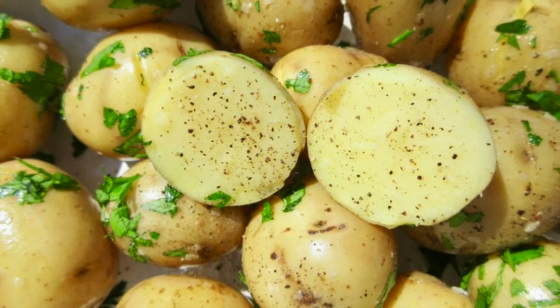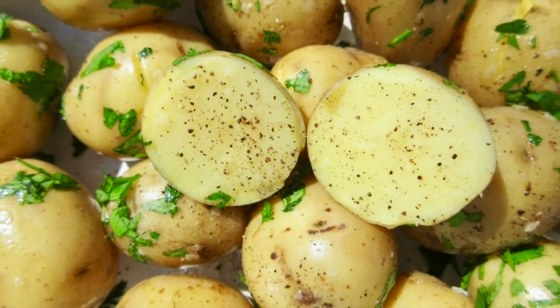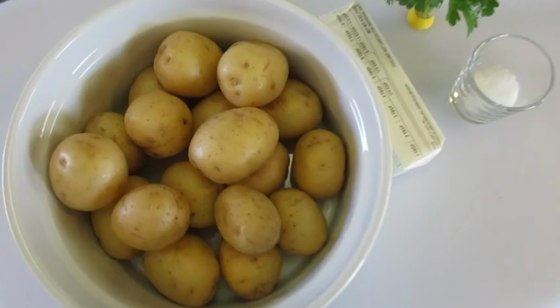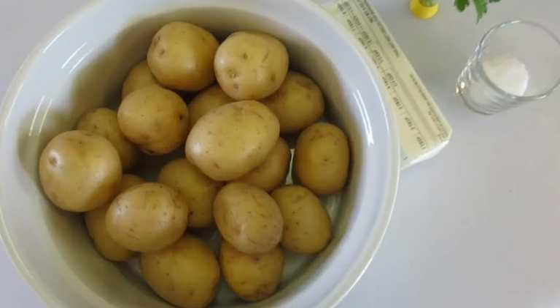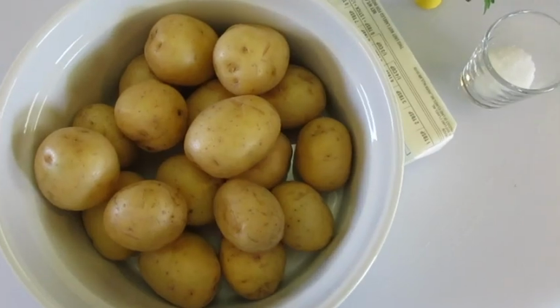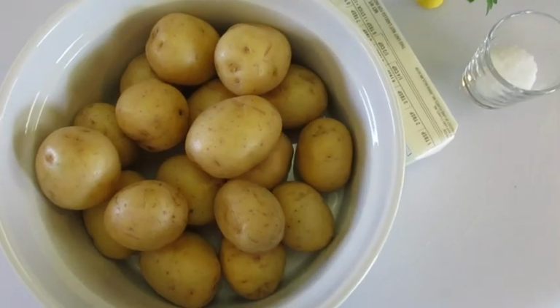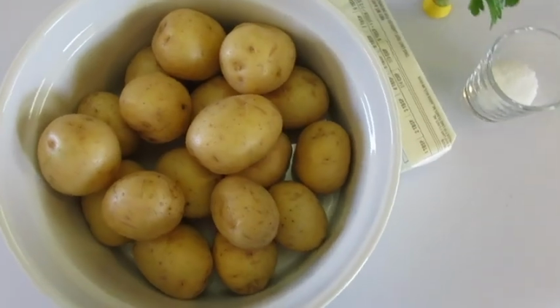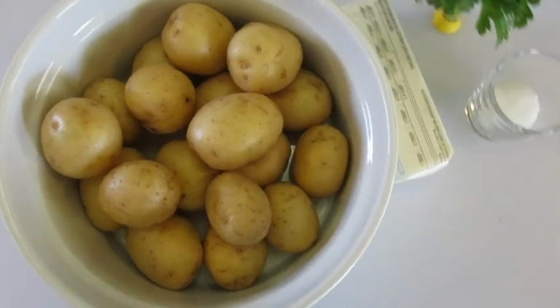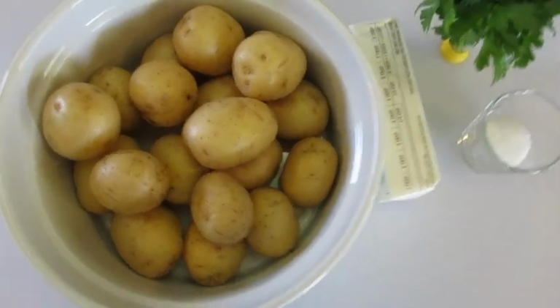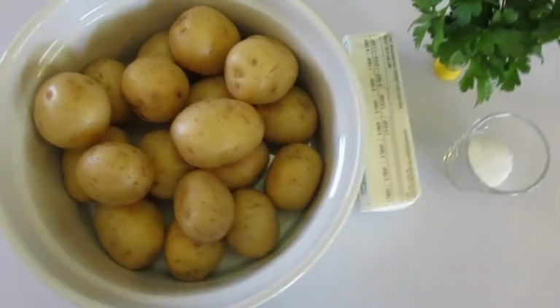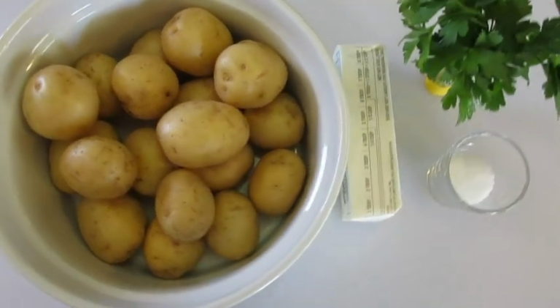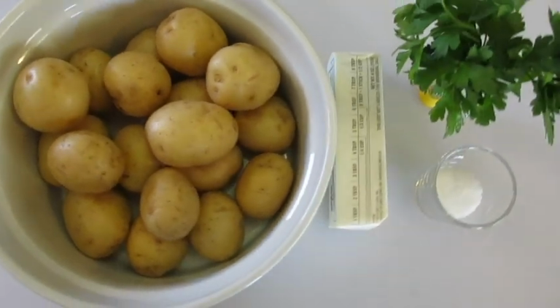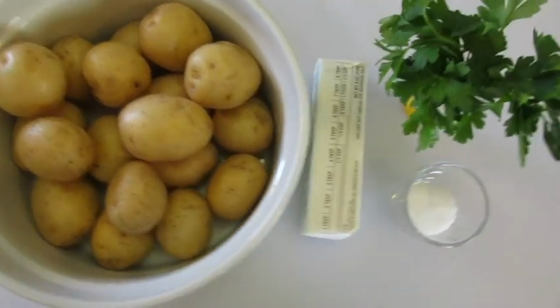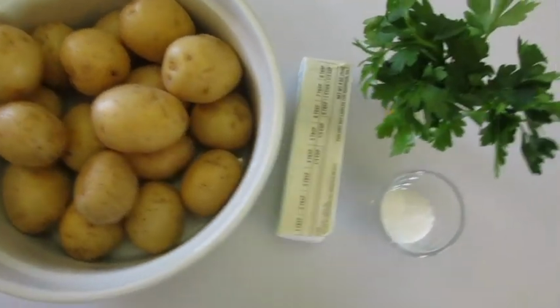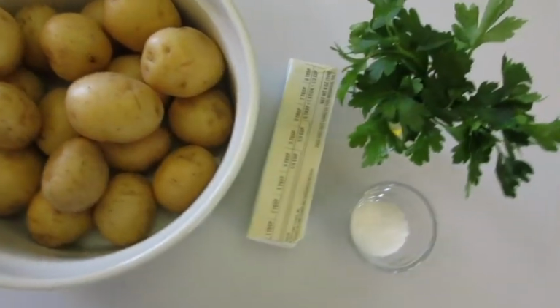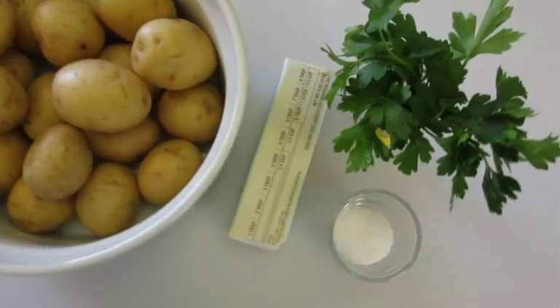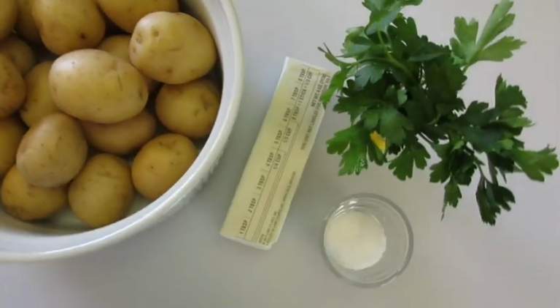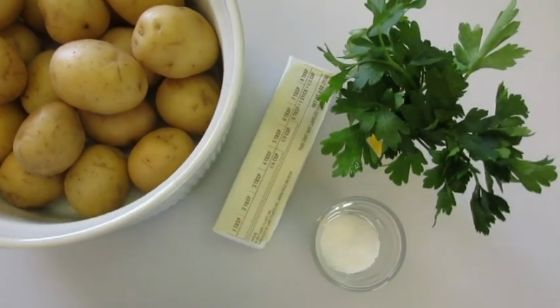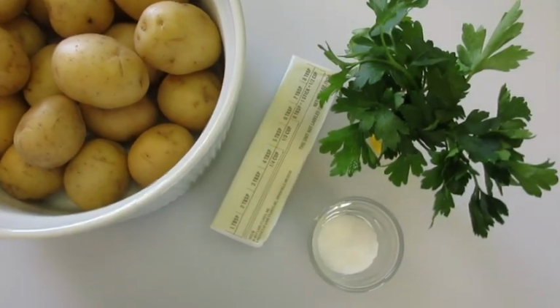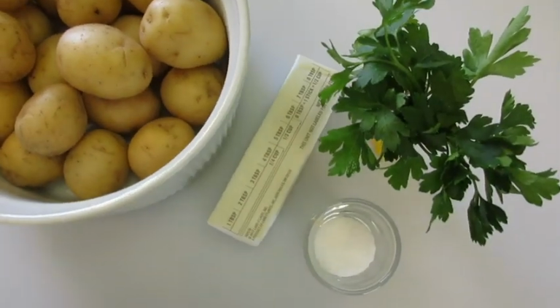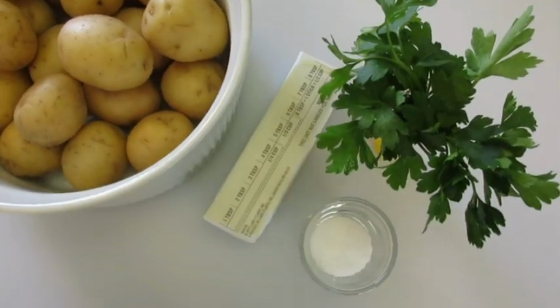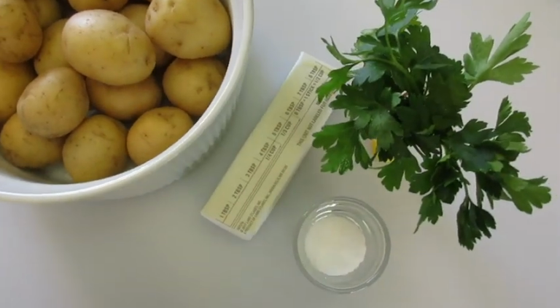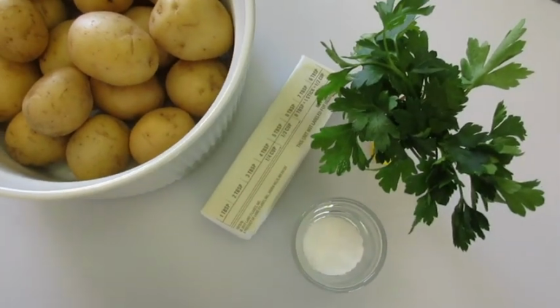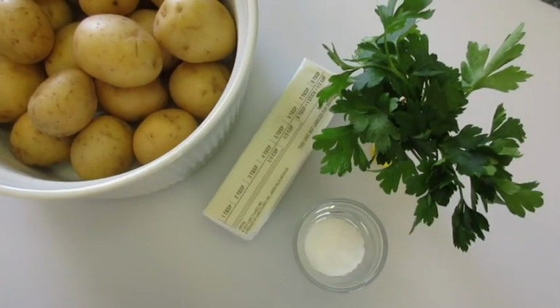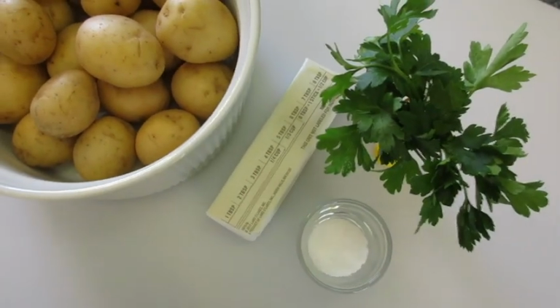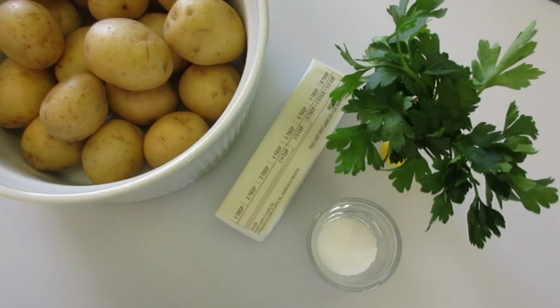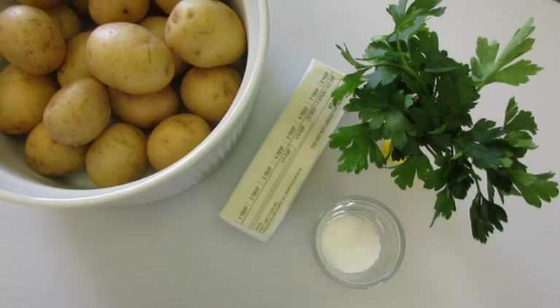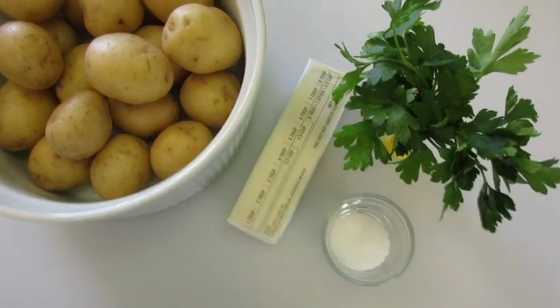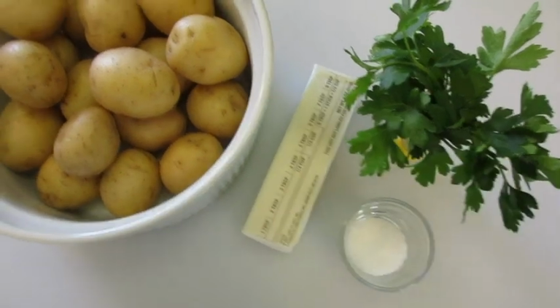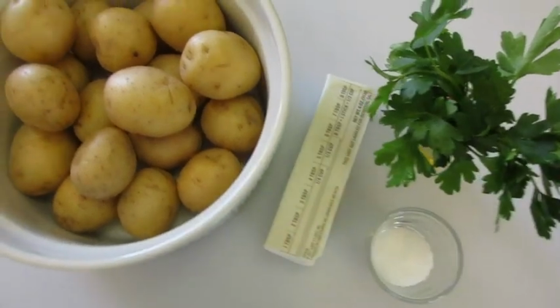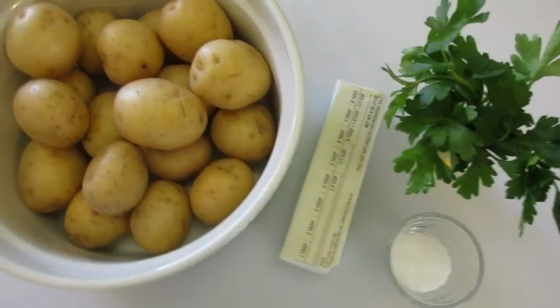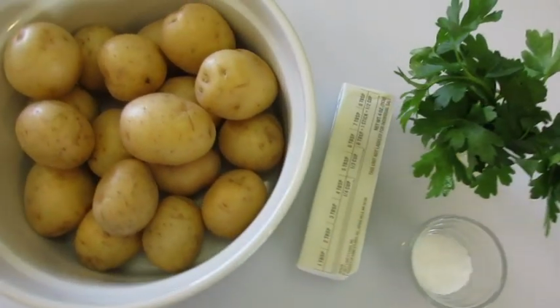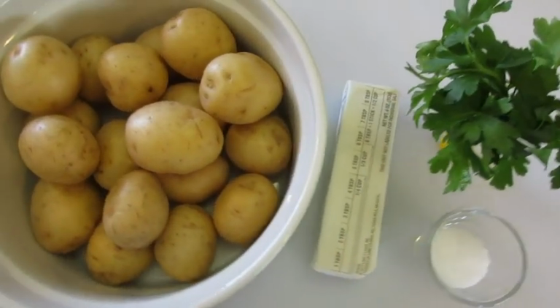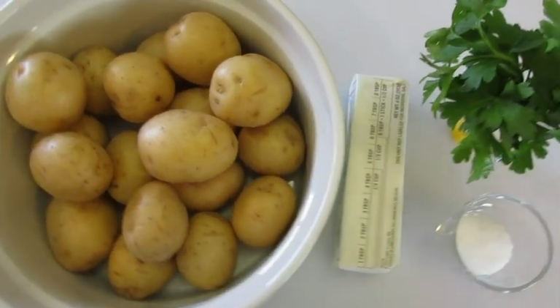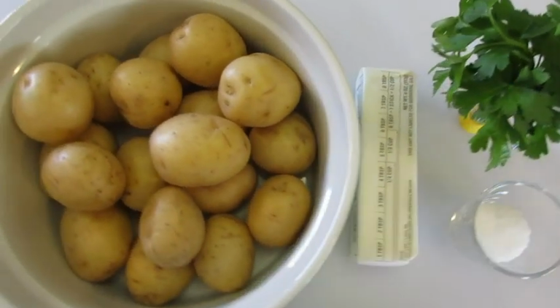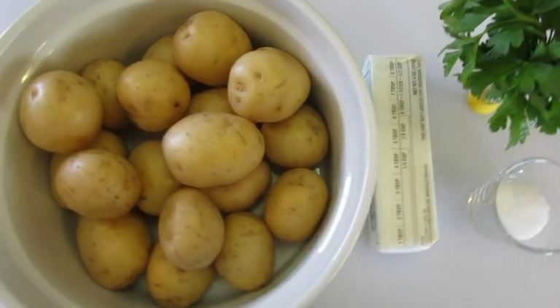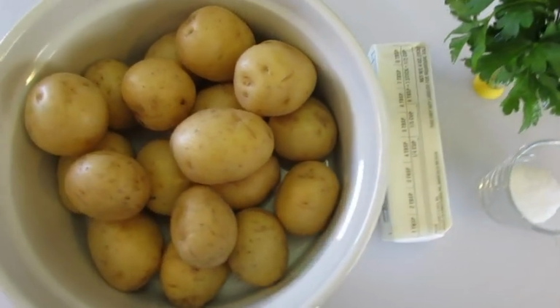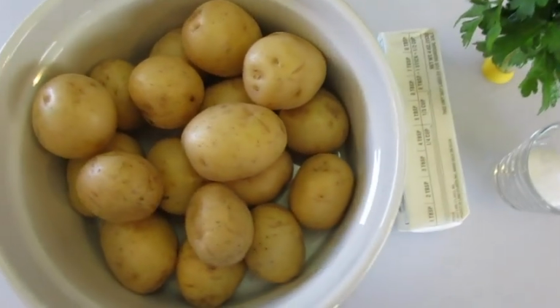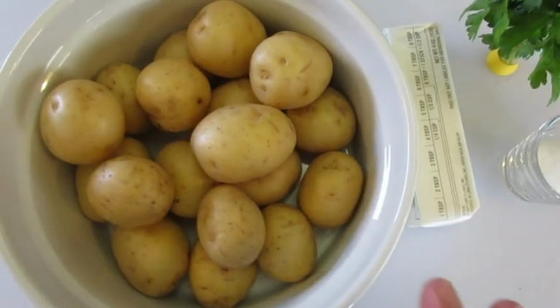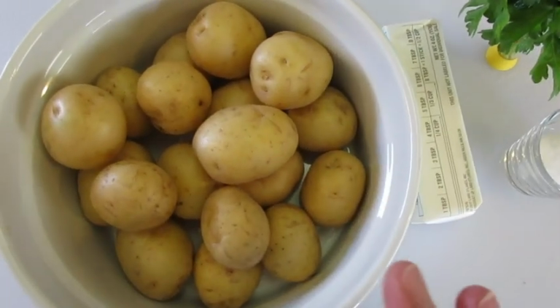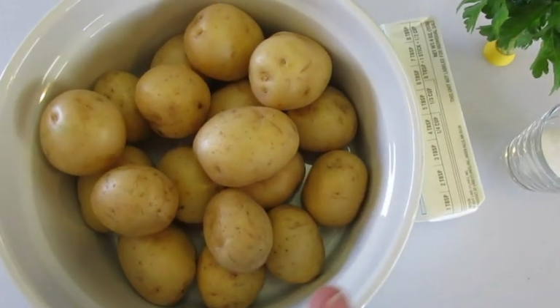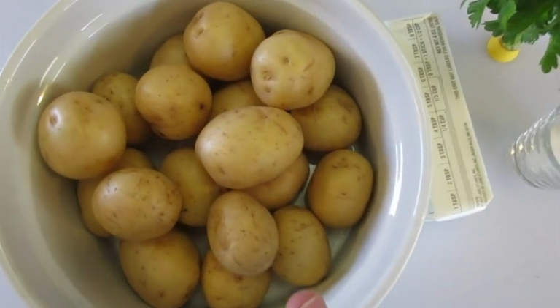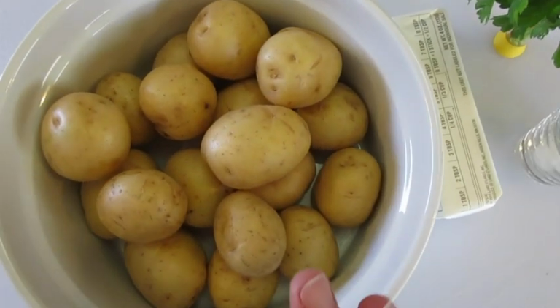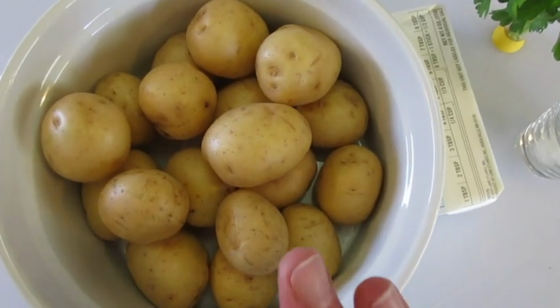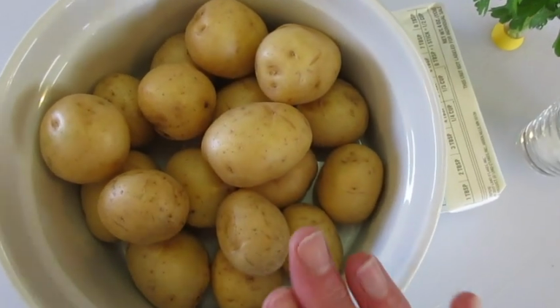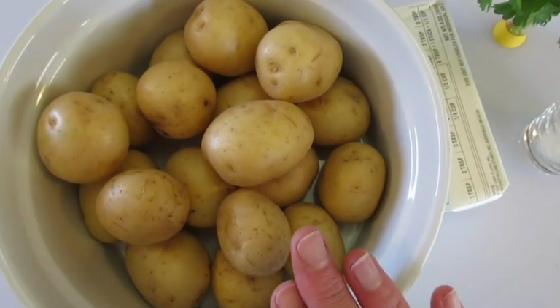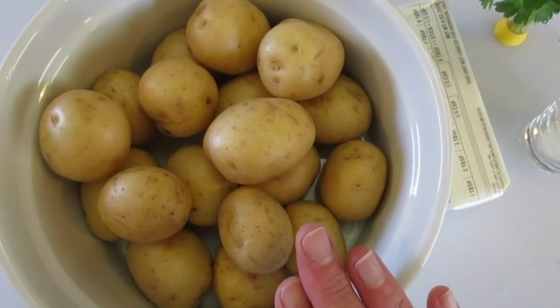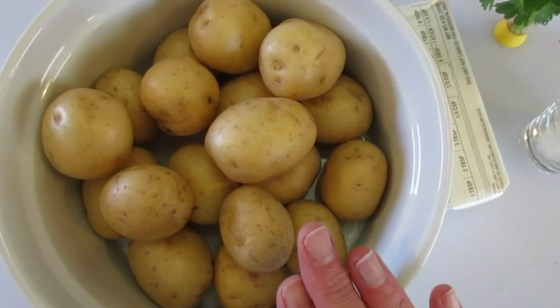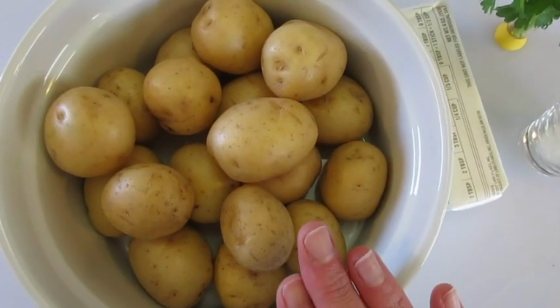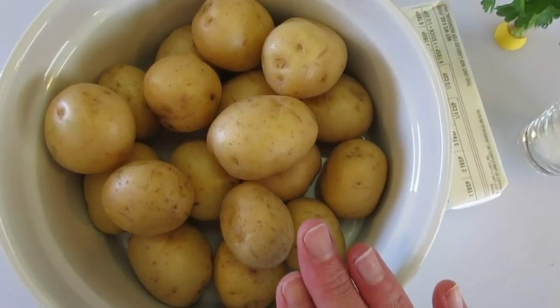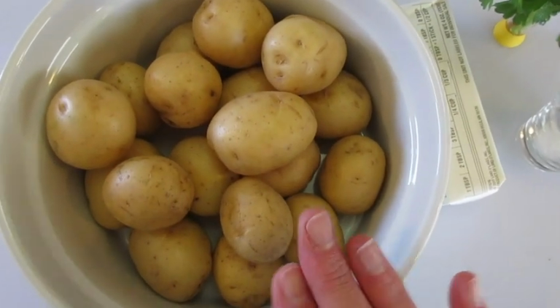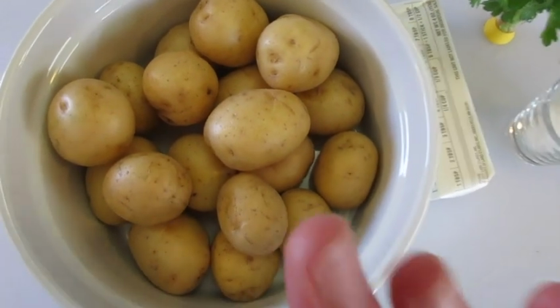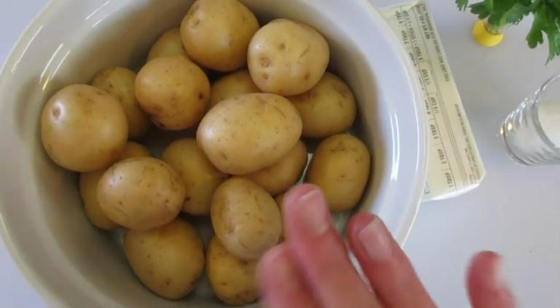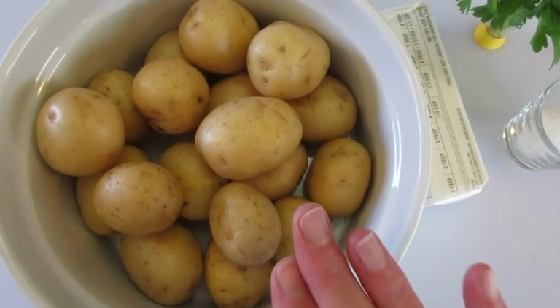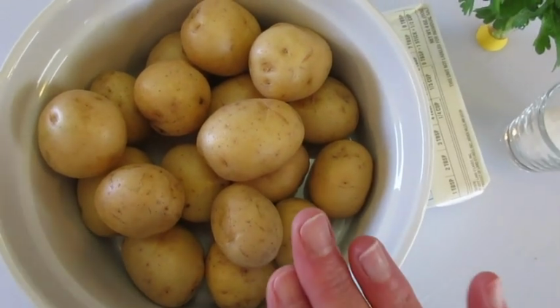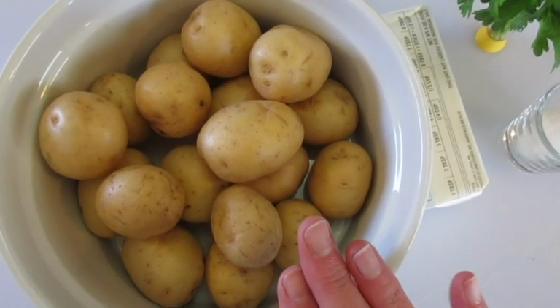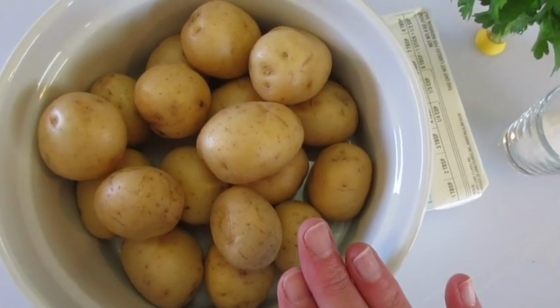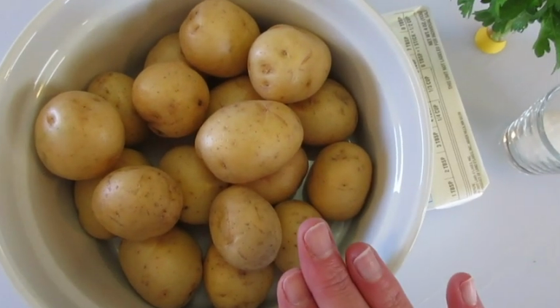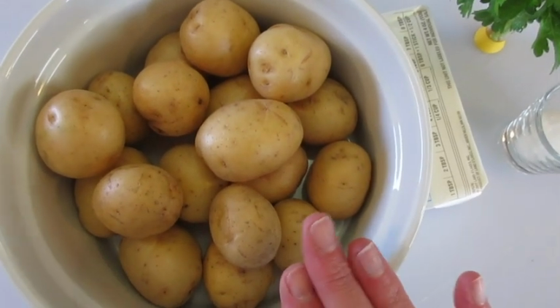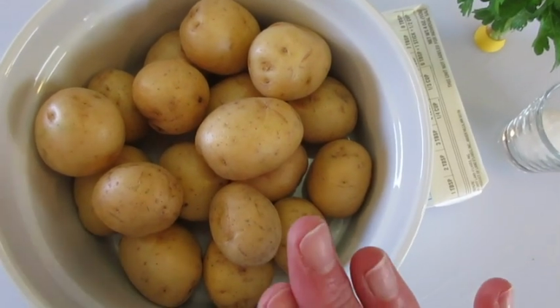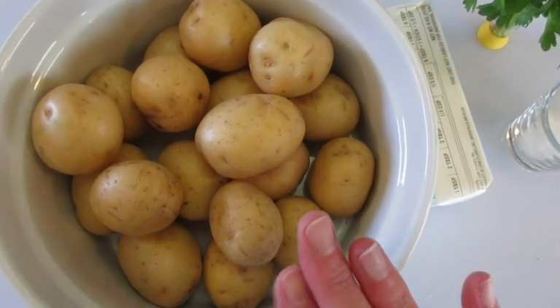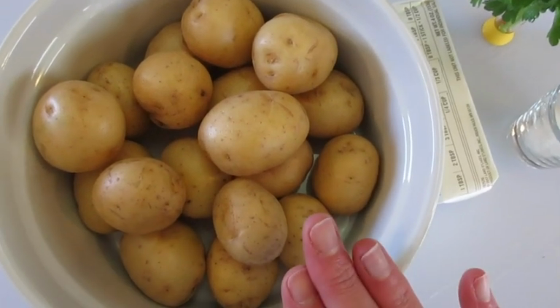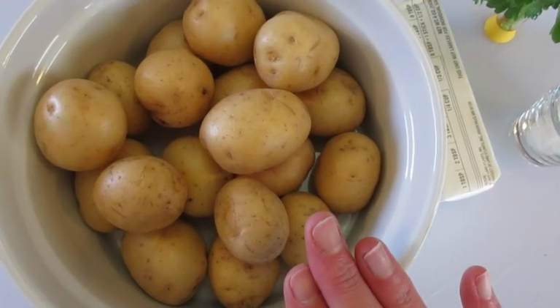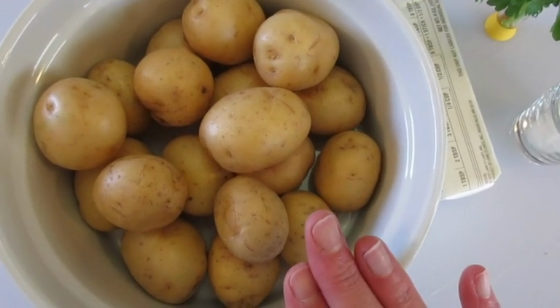Welcome everyone. Deronda here with Foods 101. Today I'm going to show you how to boil bite-sized potatoes.